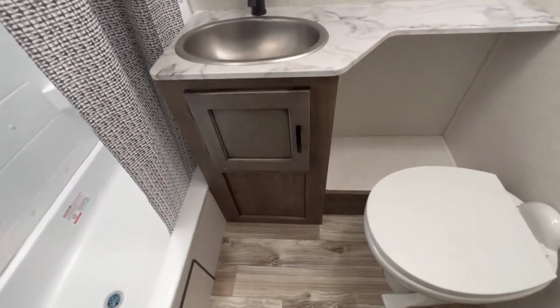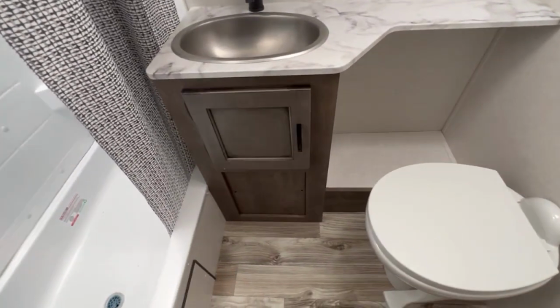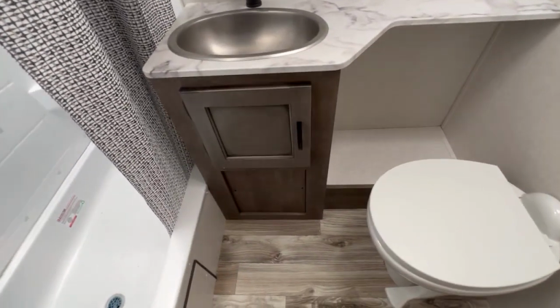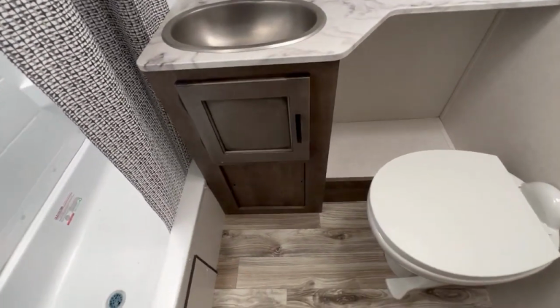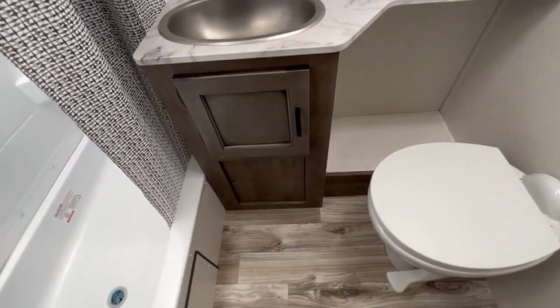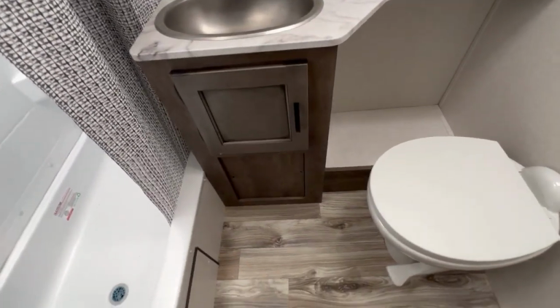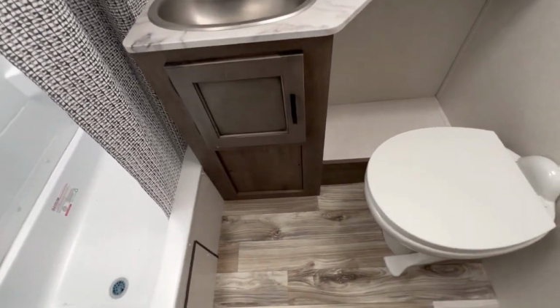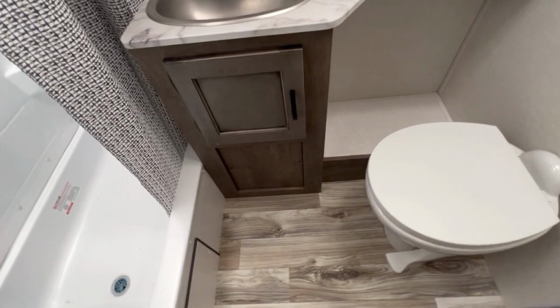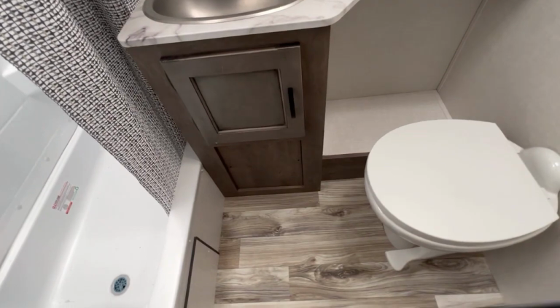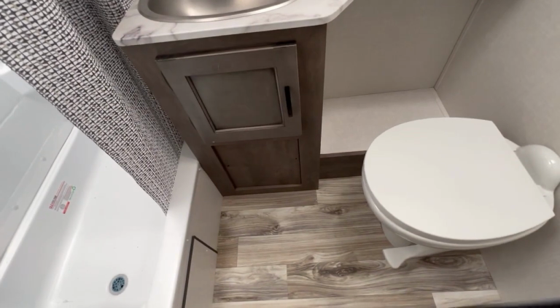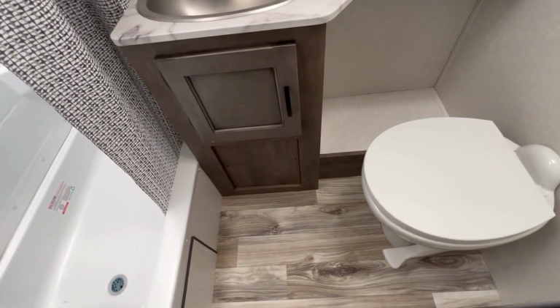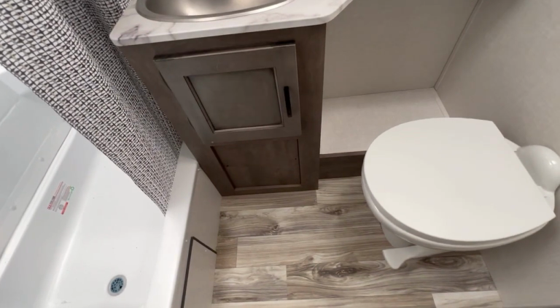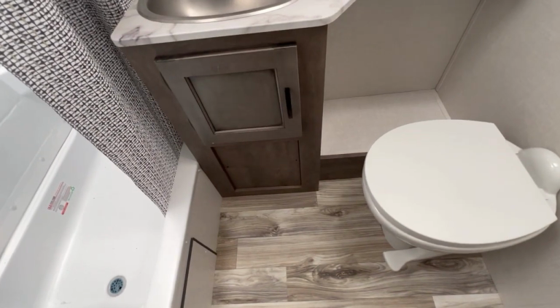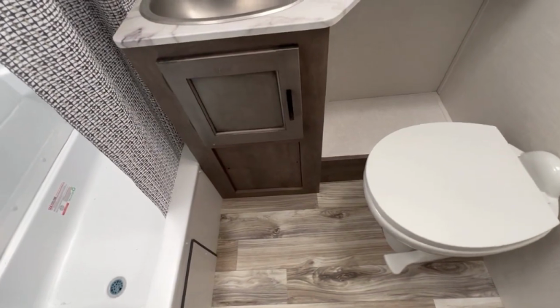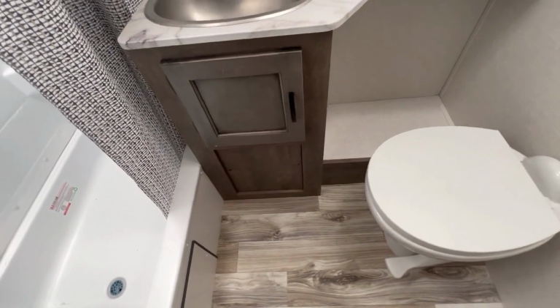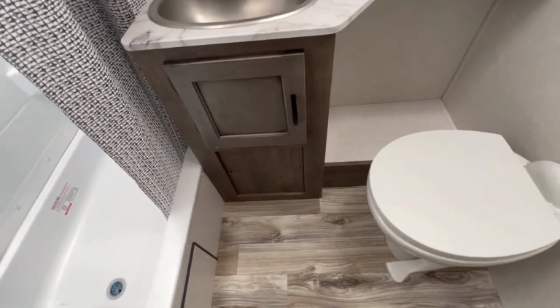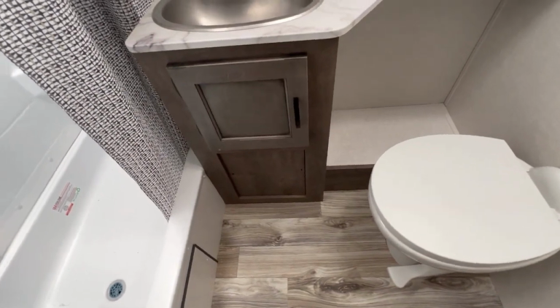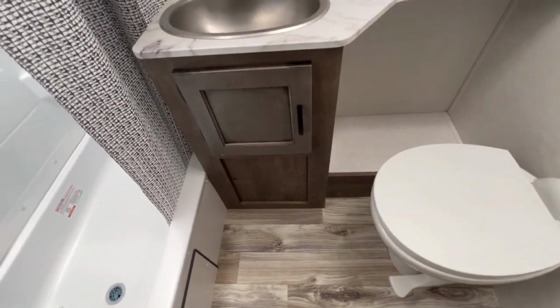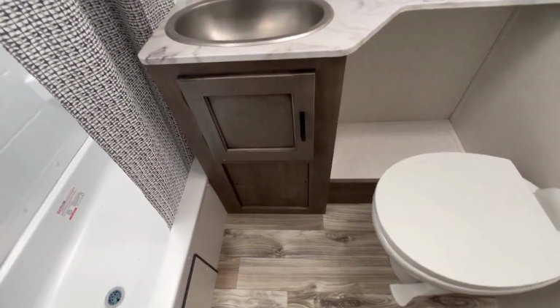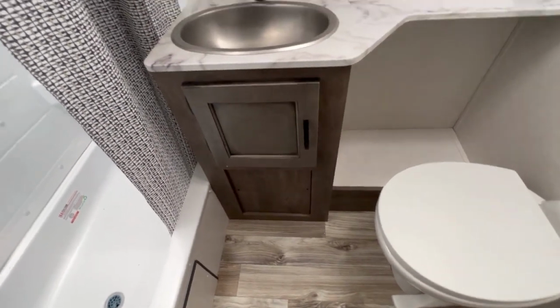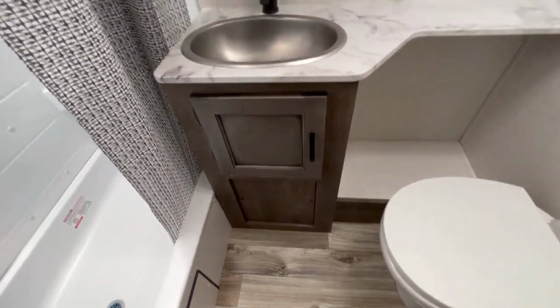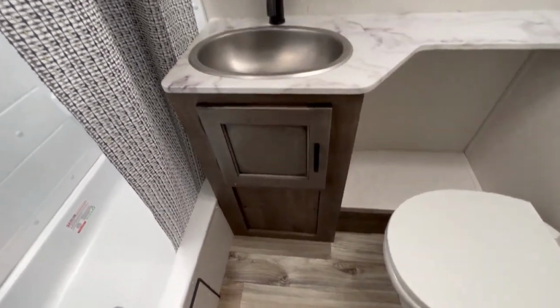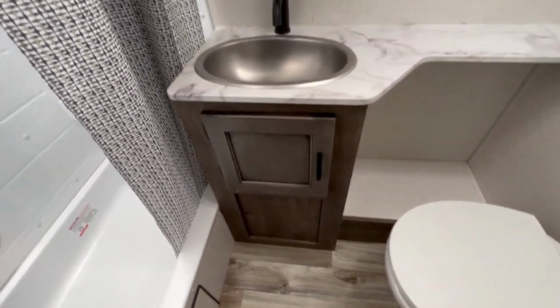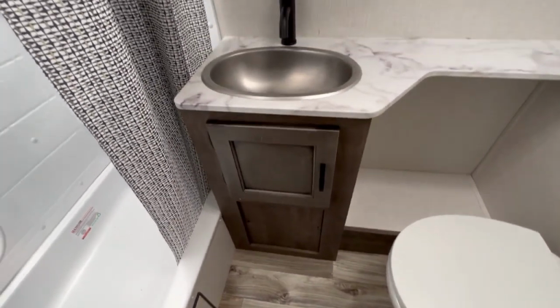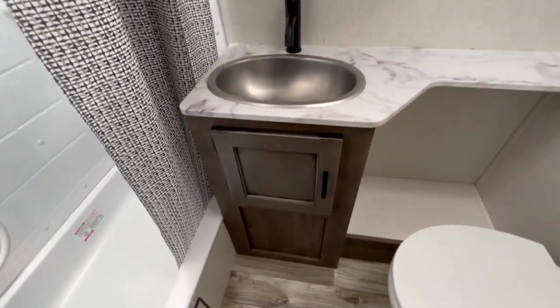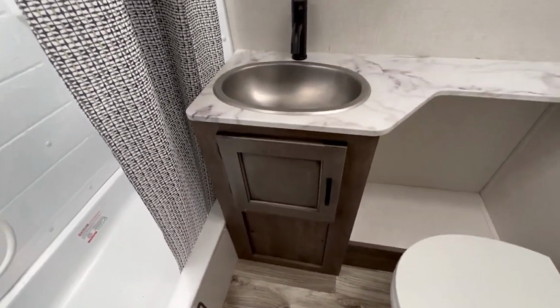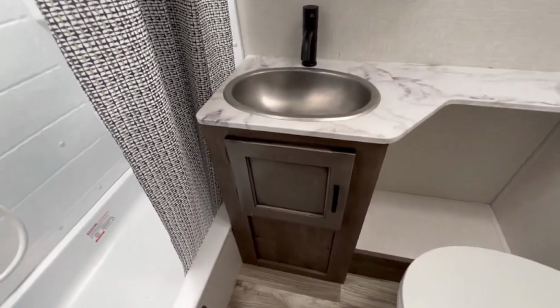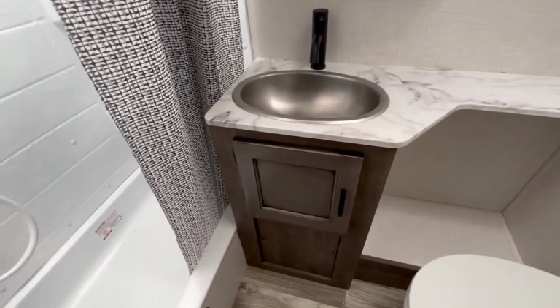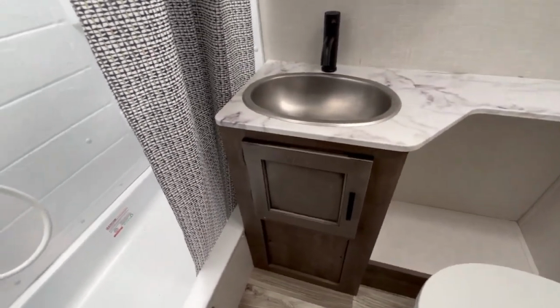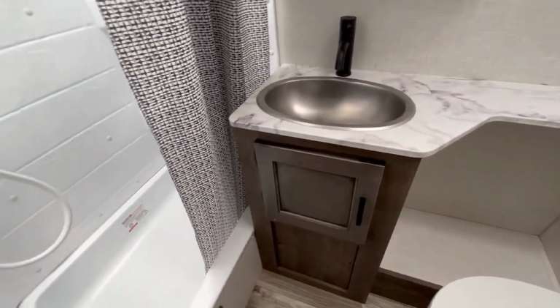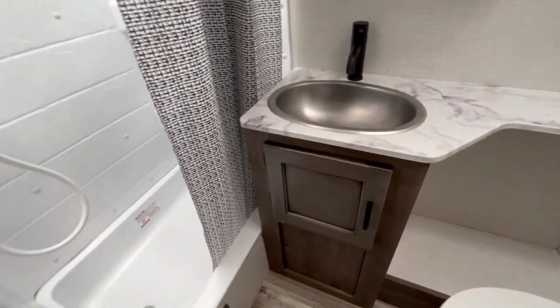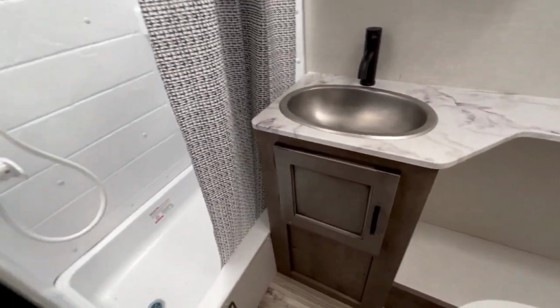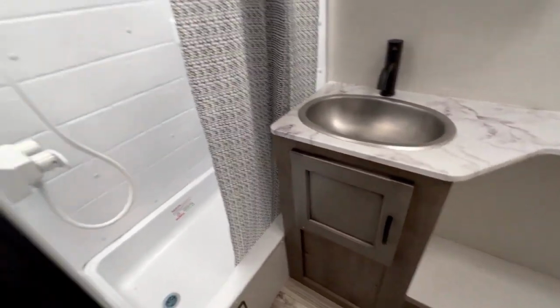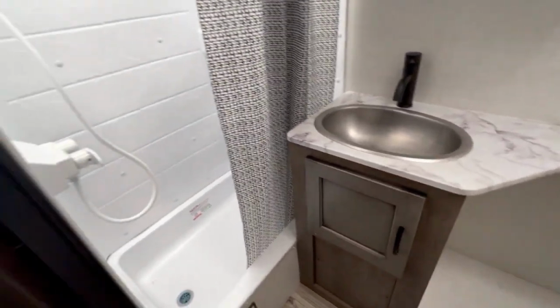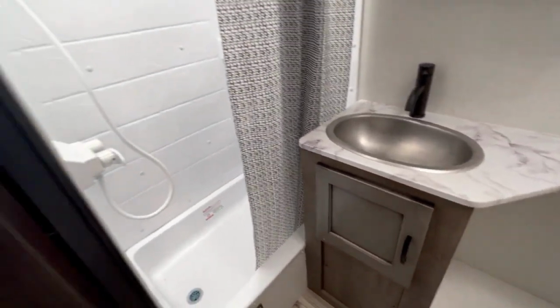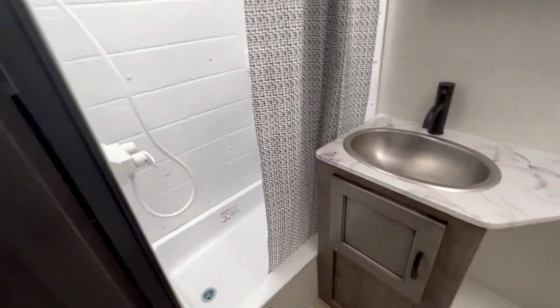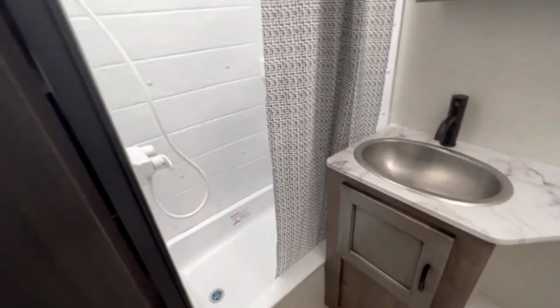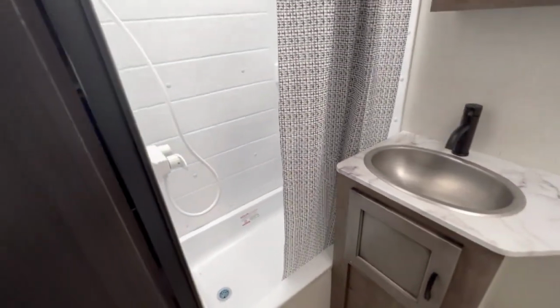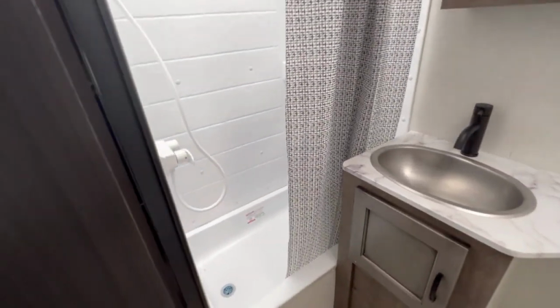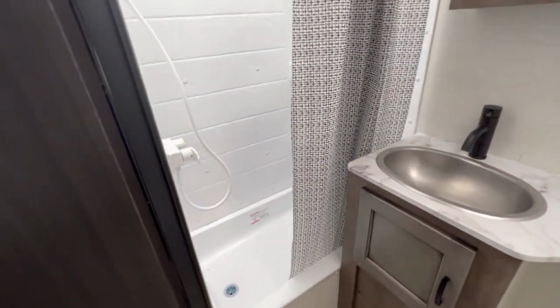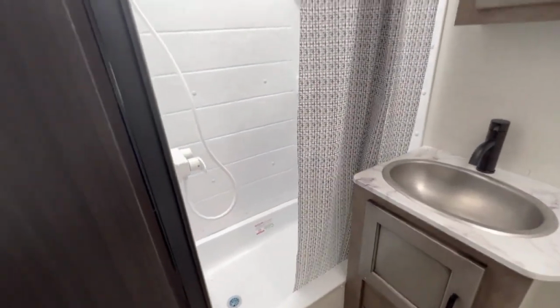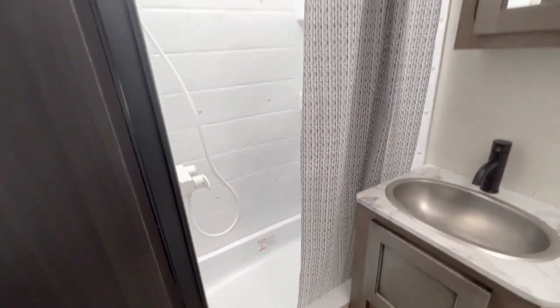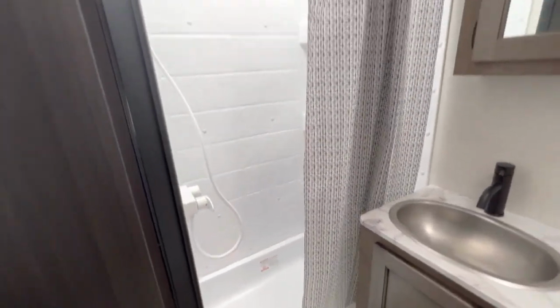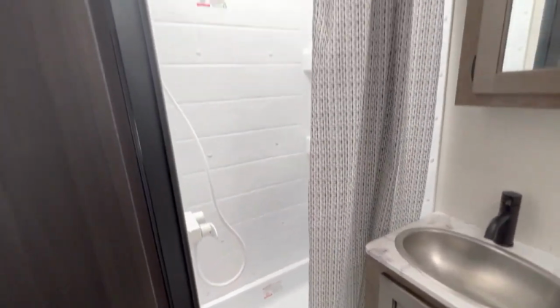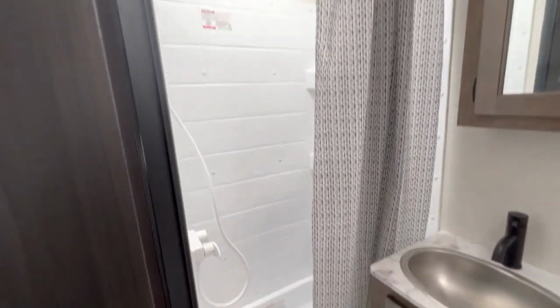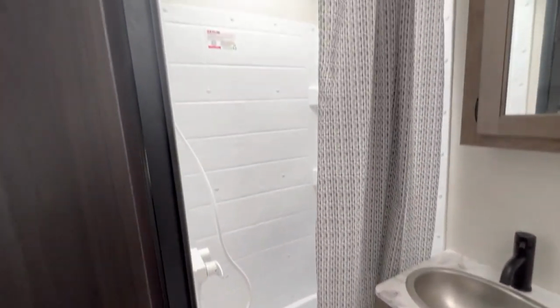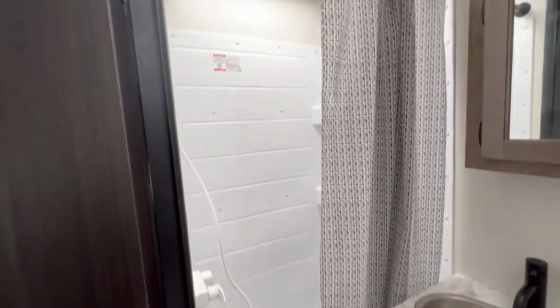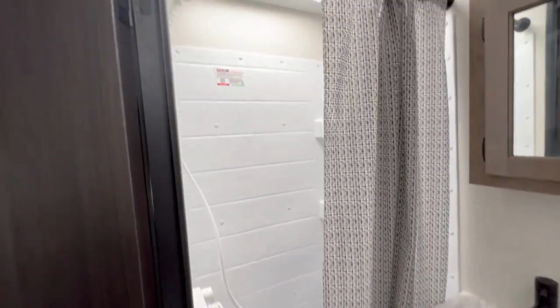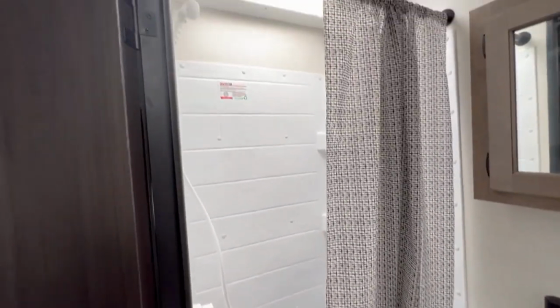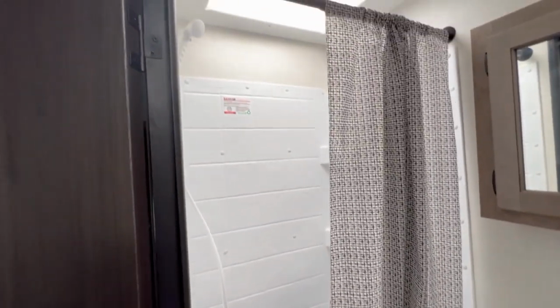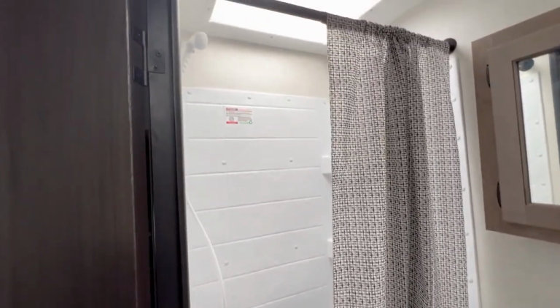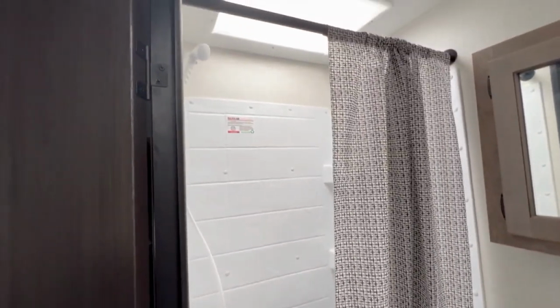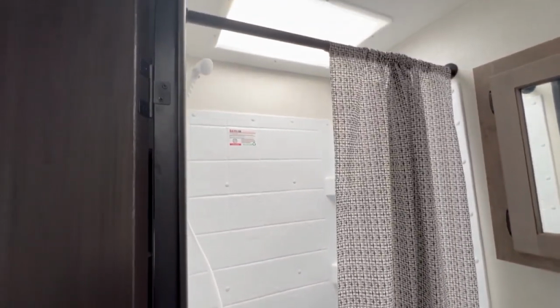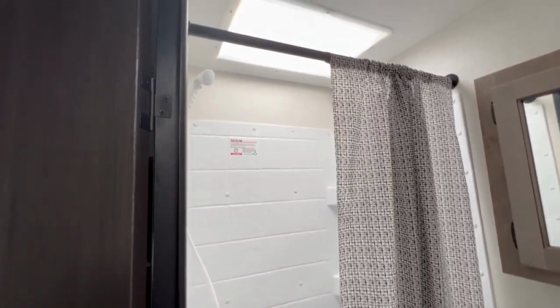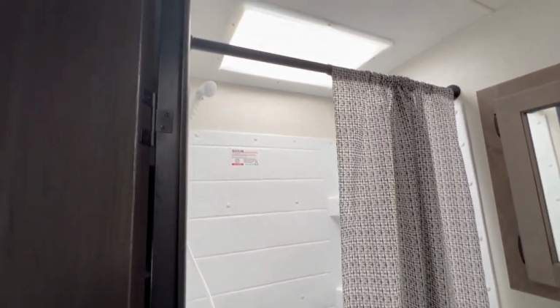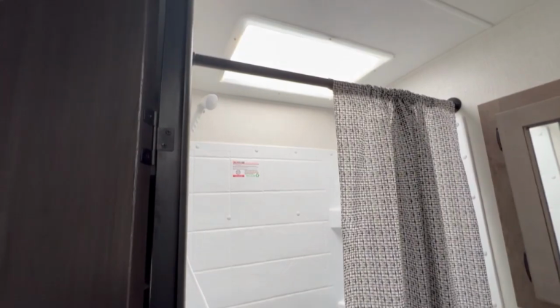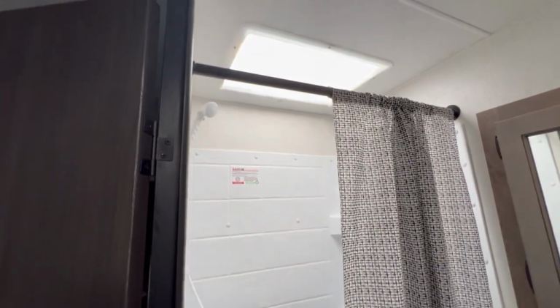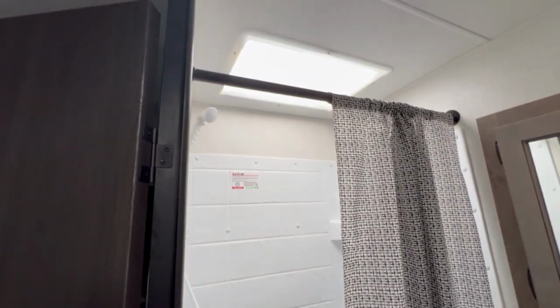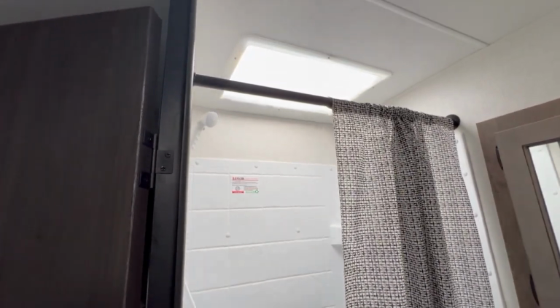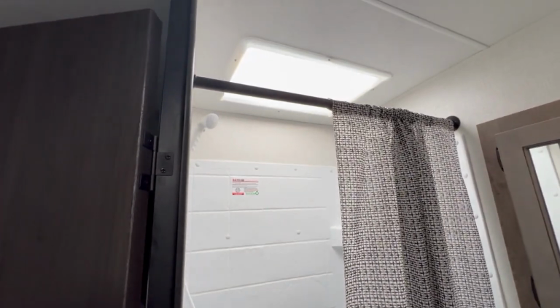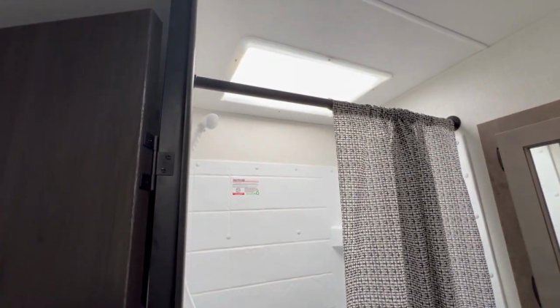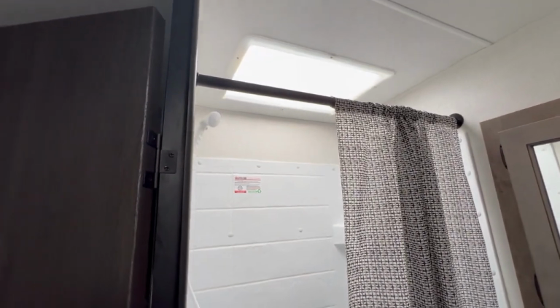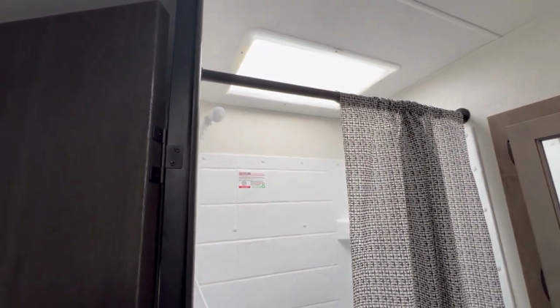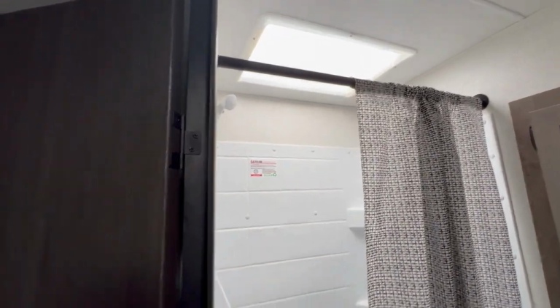You have a foot flush toilet, sink, medicine cabinet, and a nice shower with a skylight above.